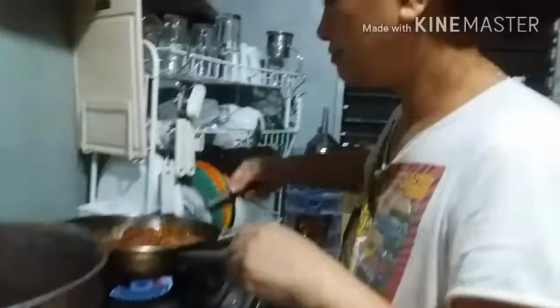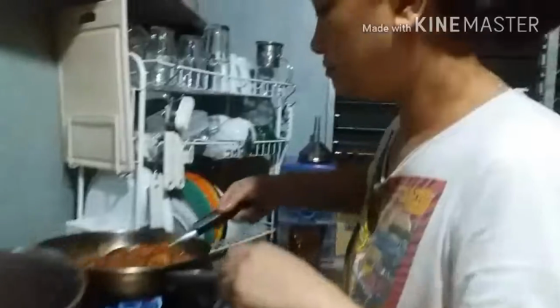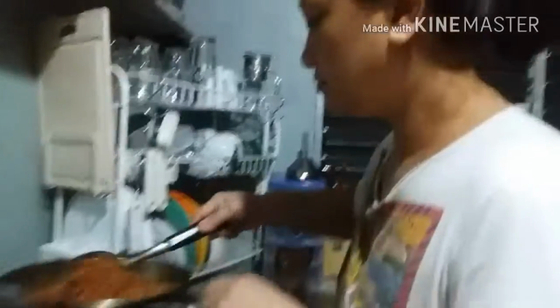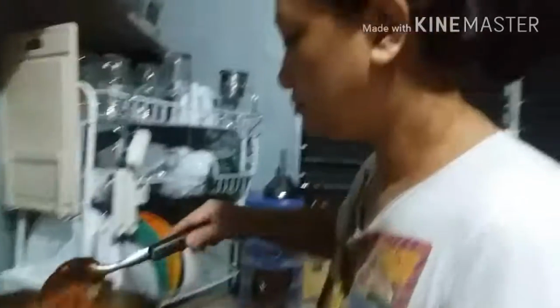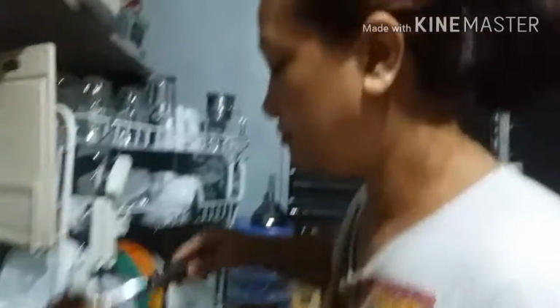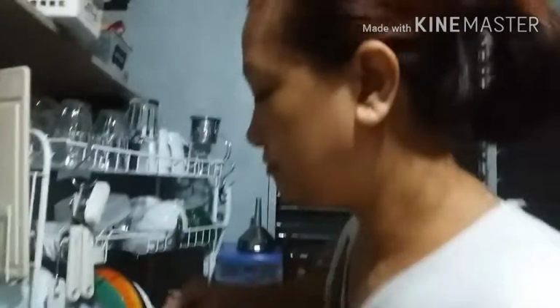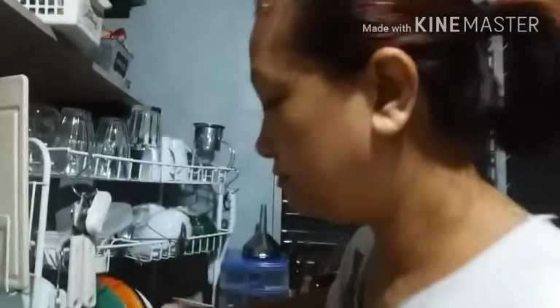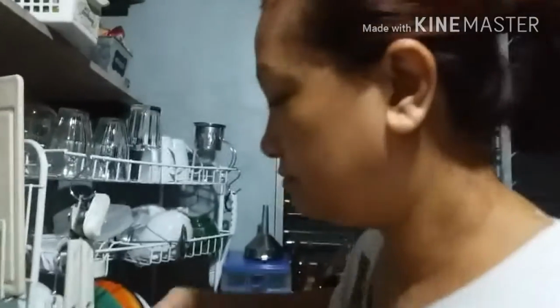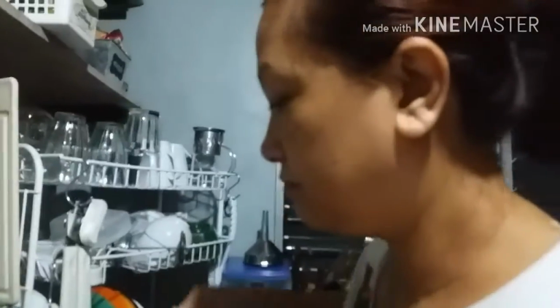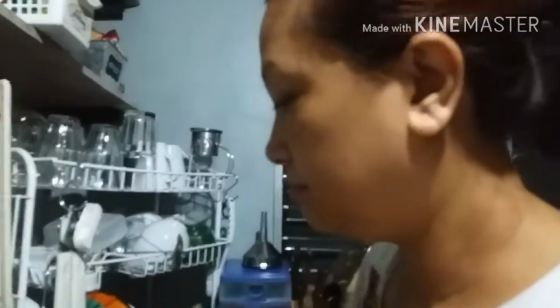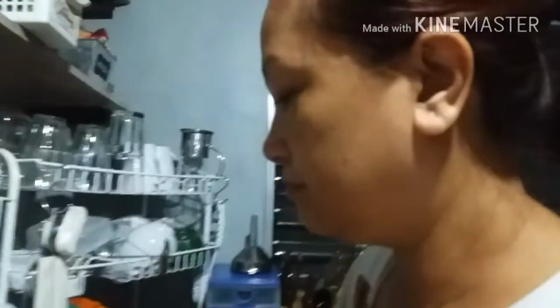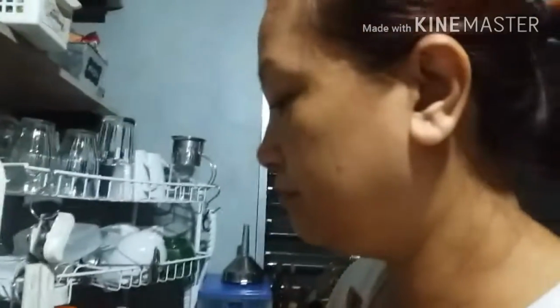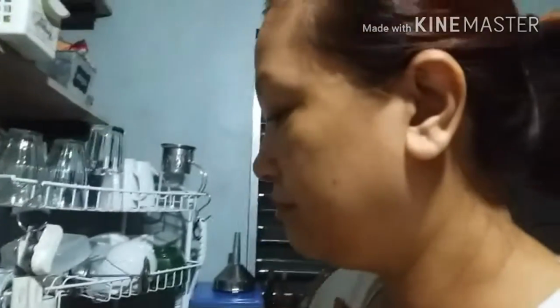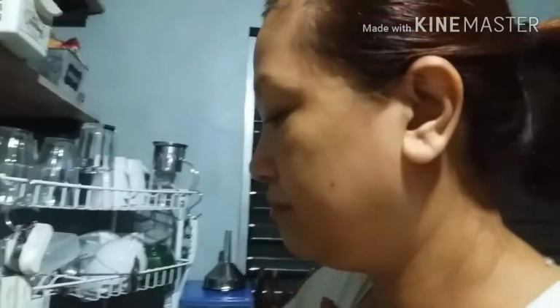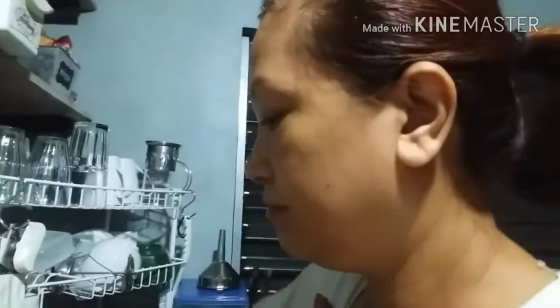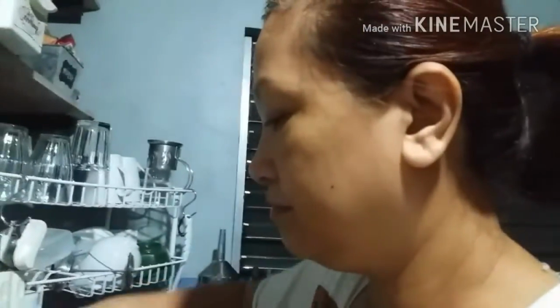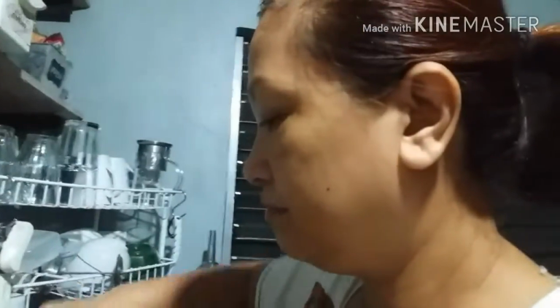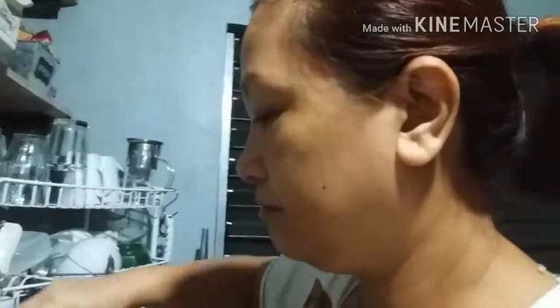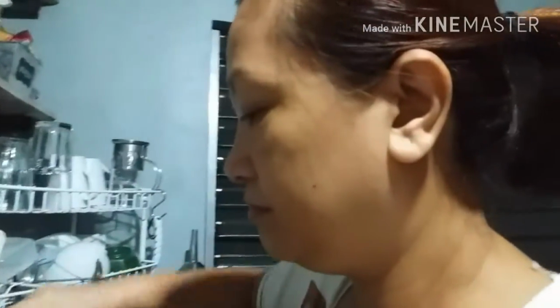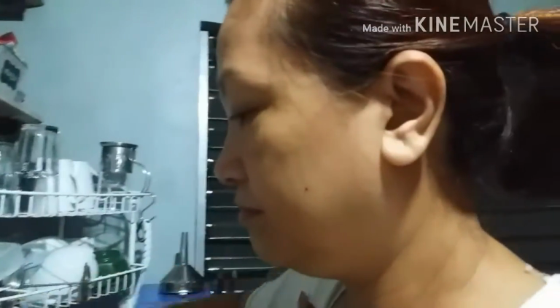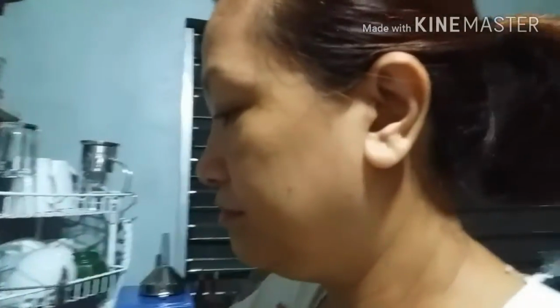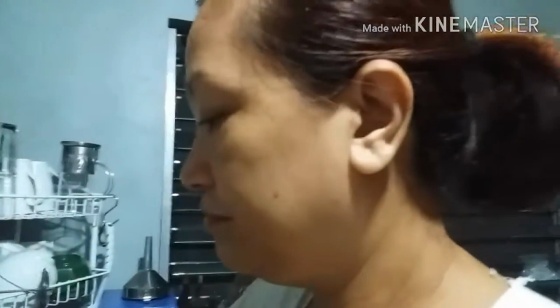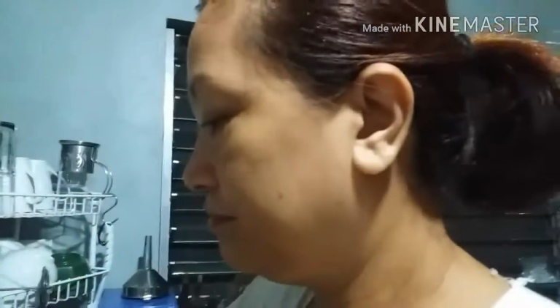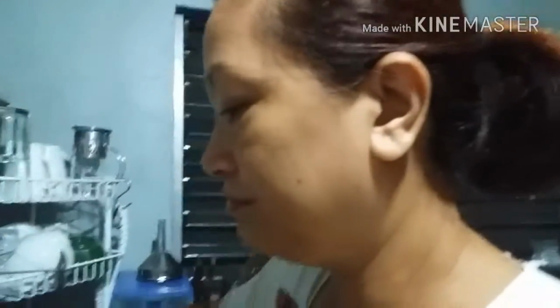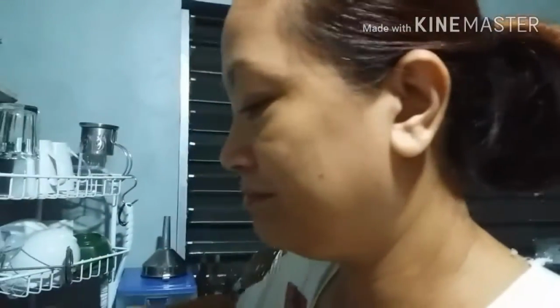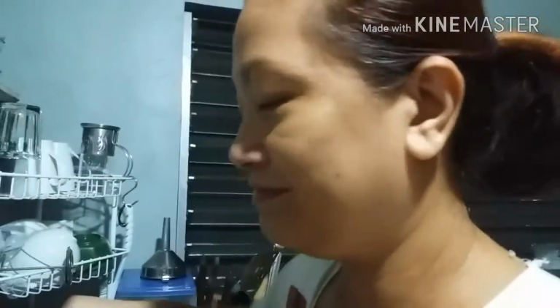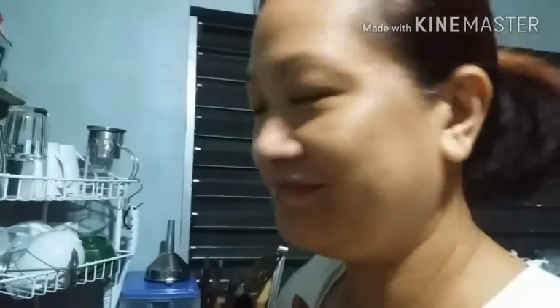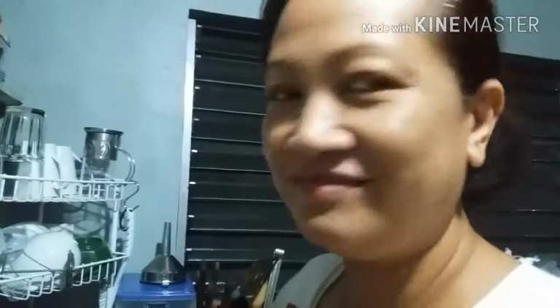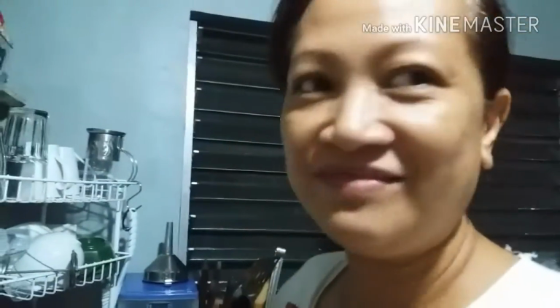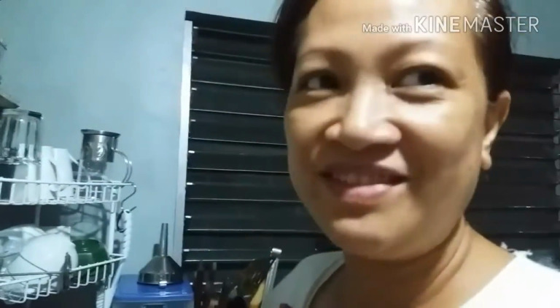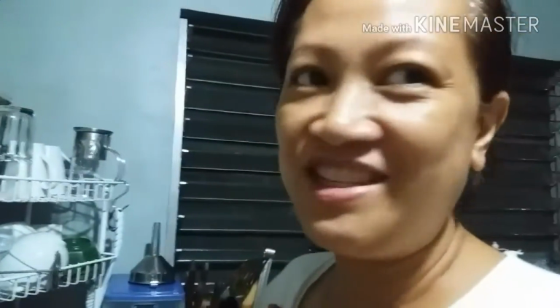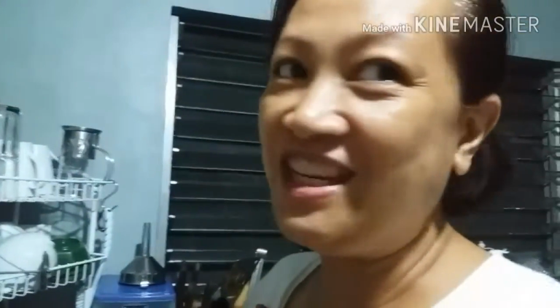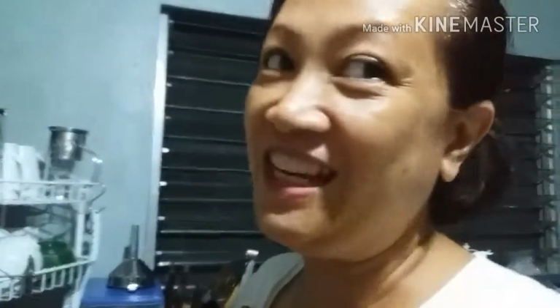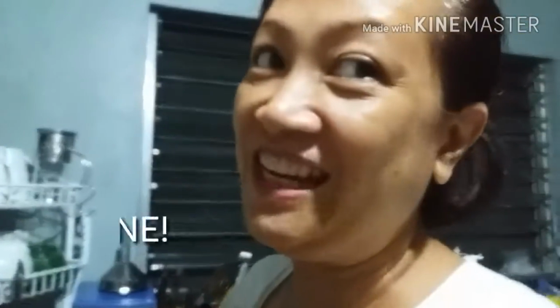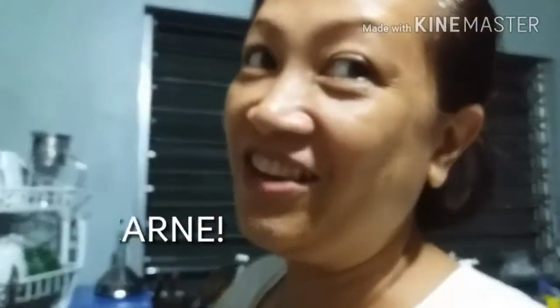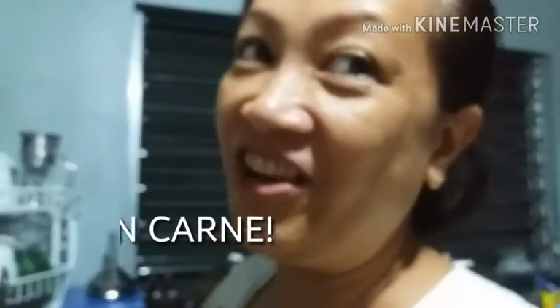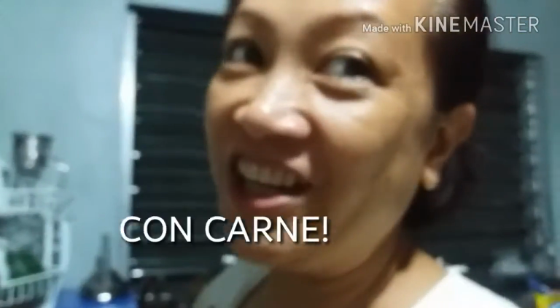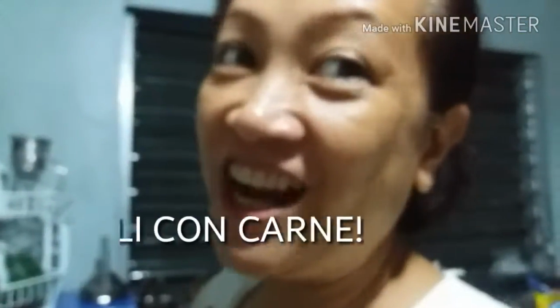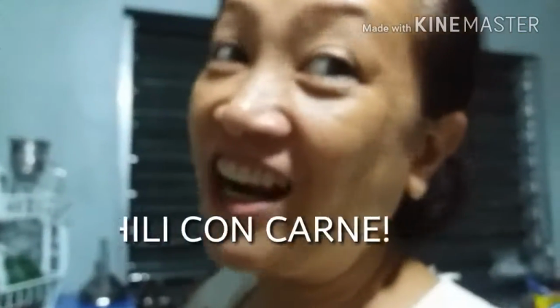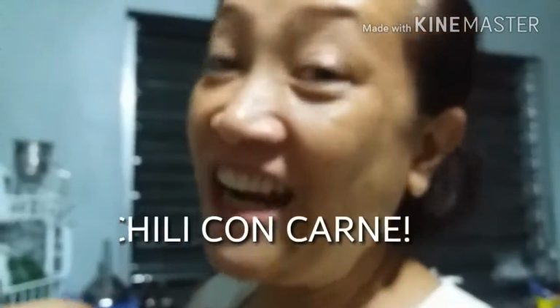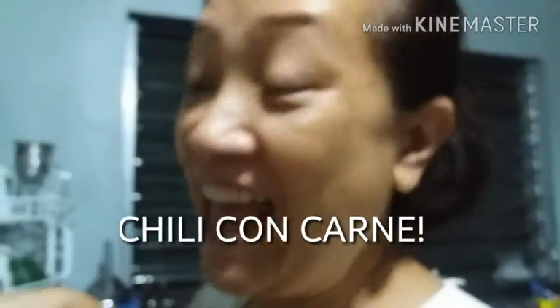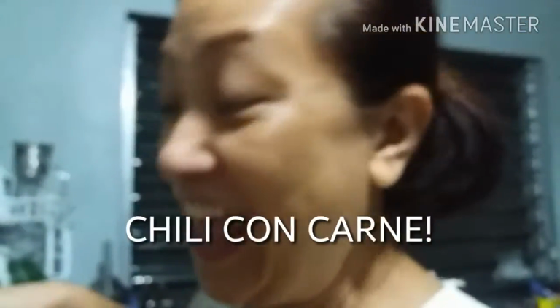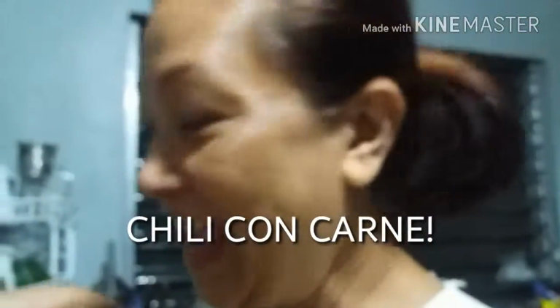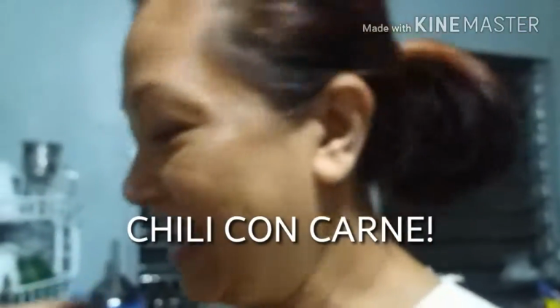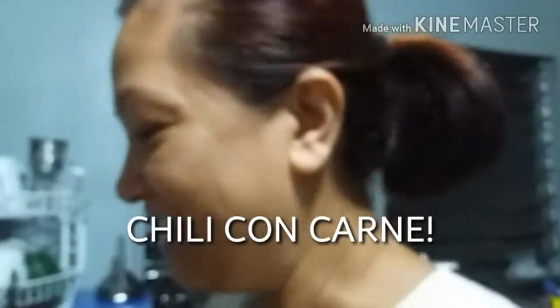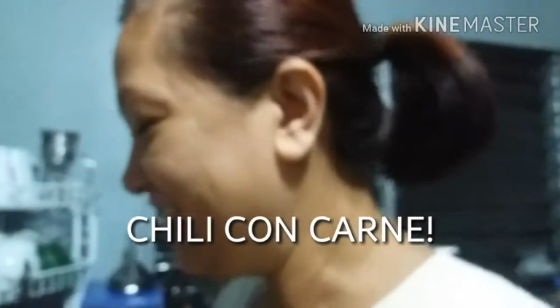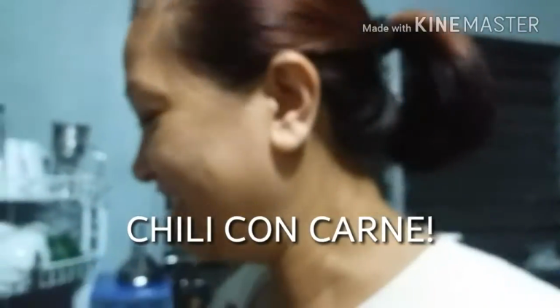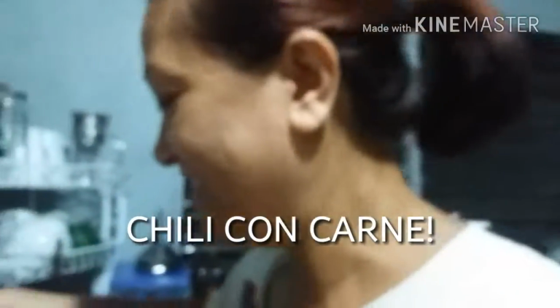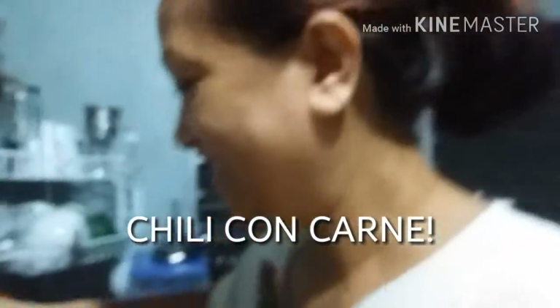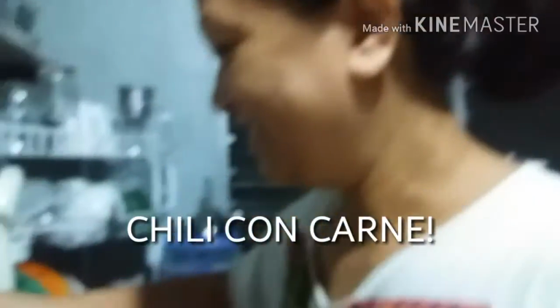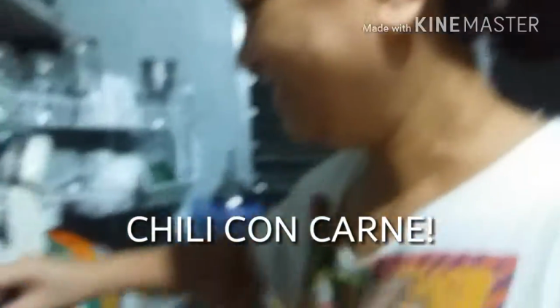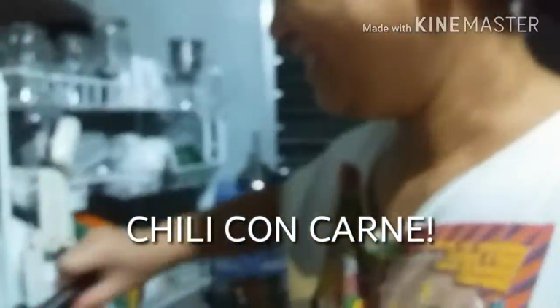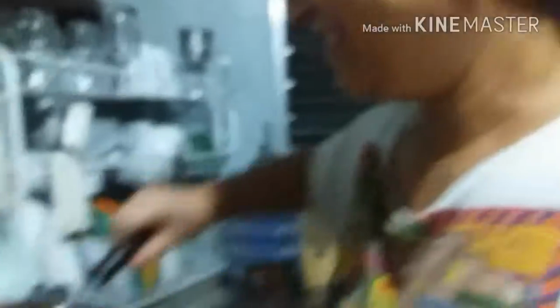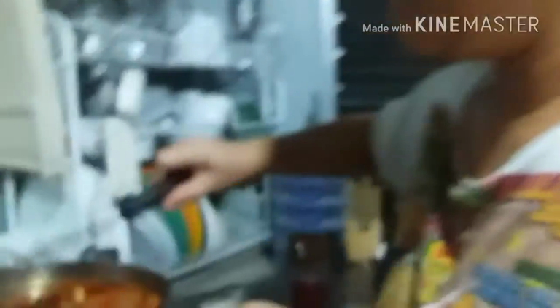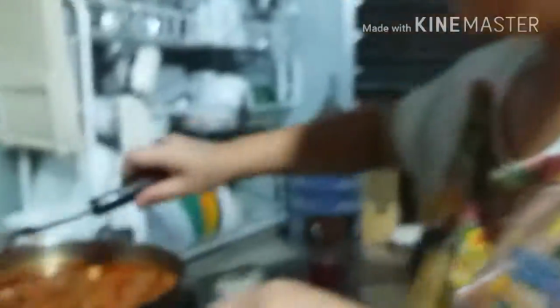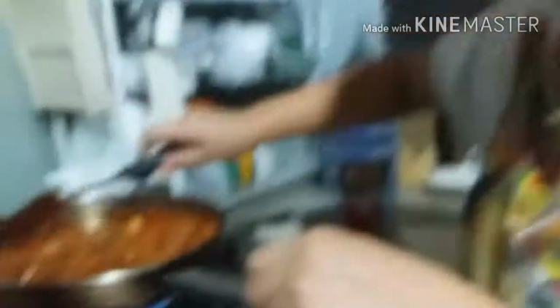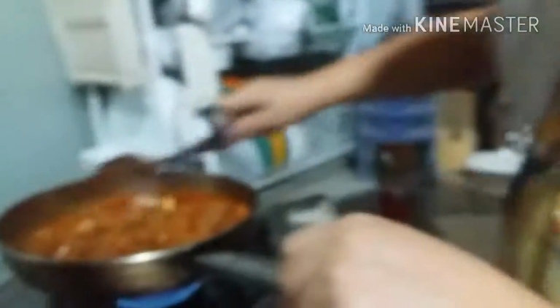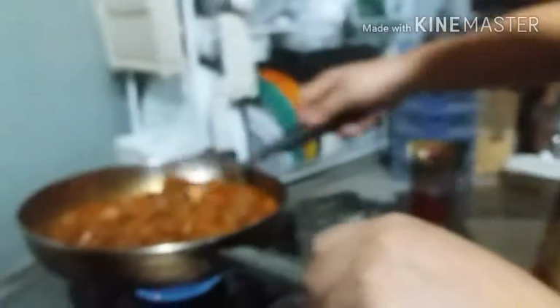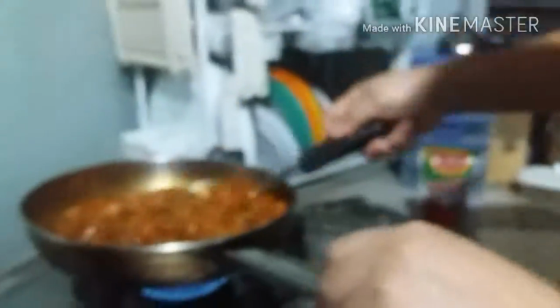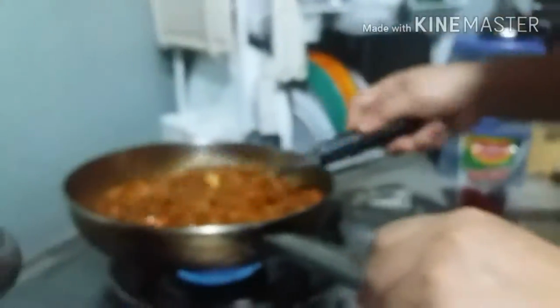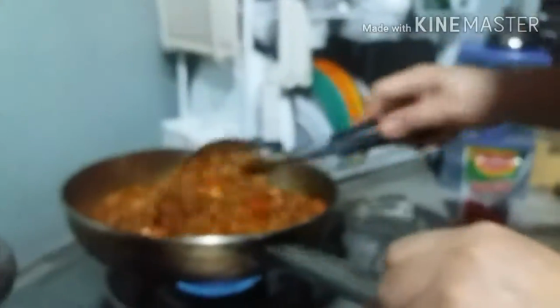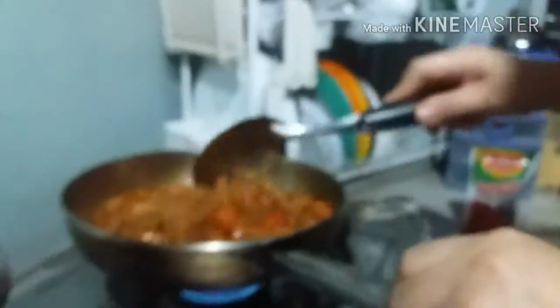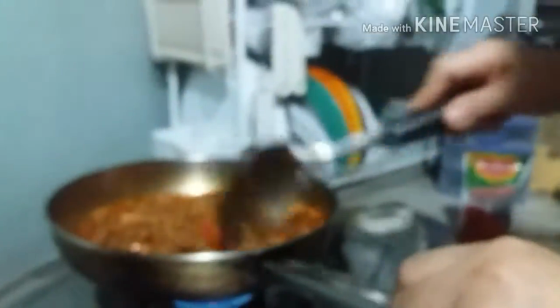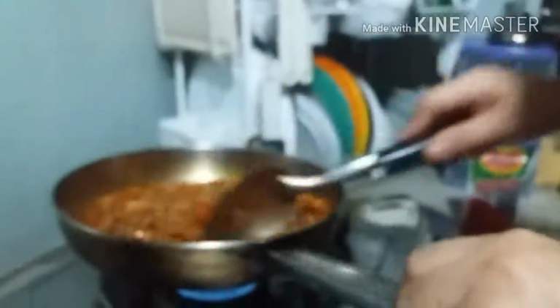What are we cooking today, Mom? Chili con carne.